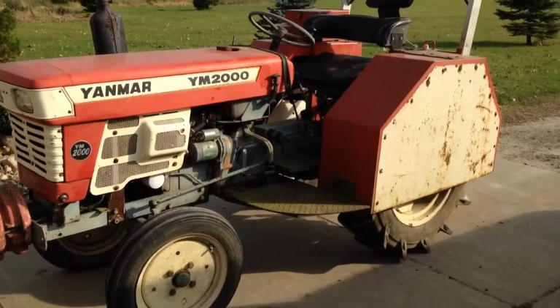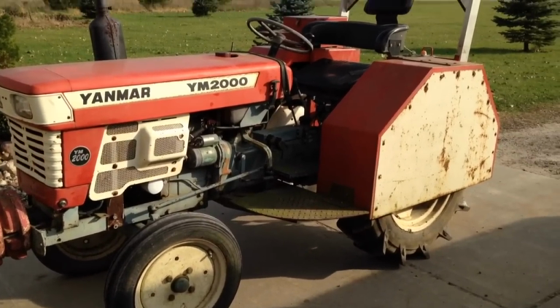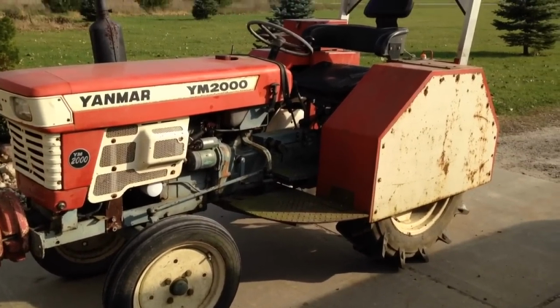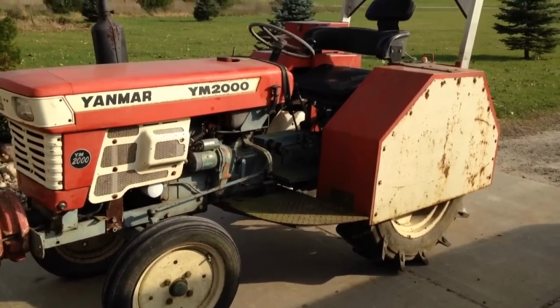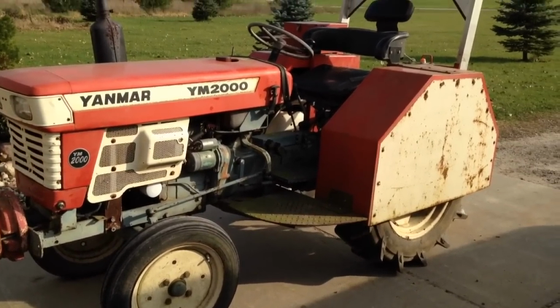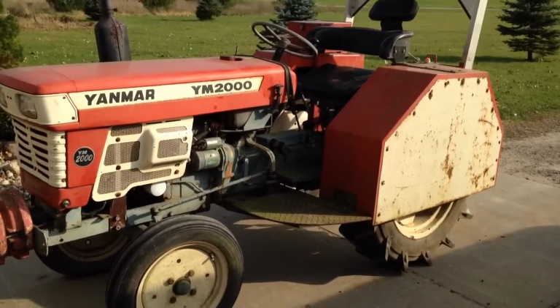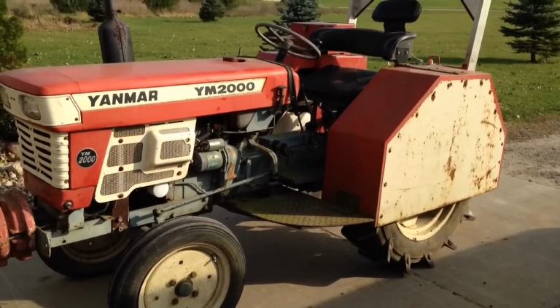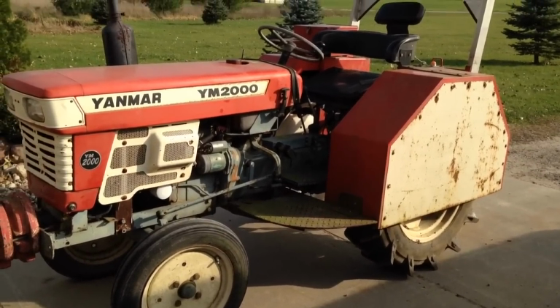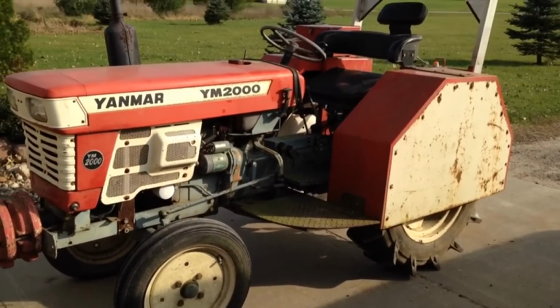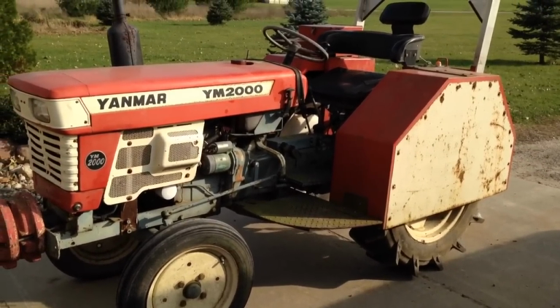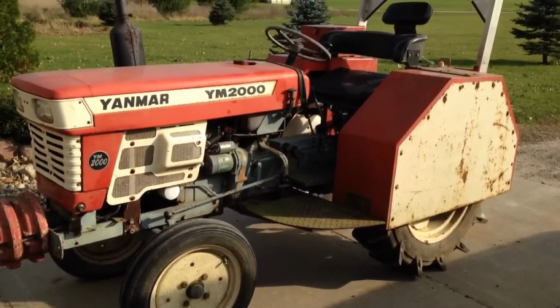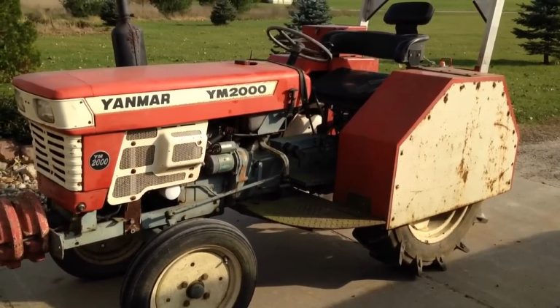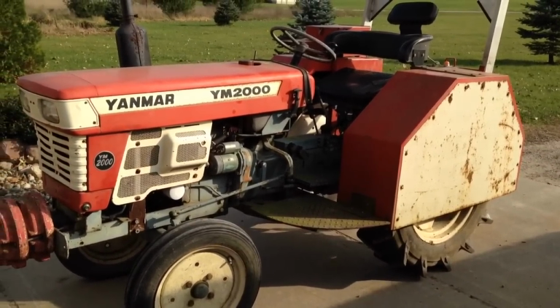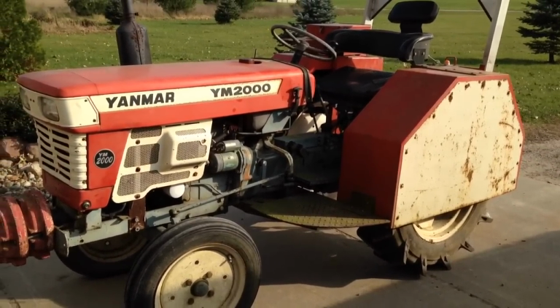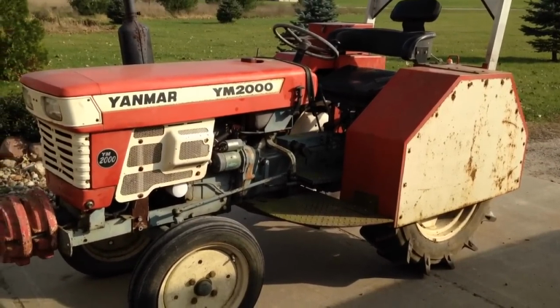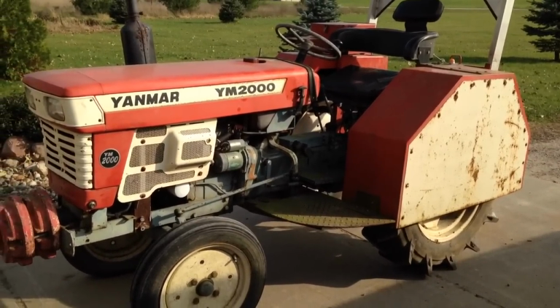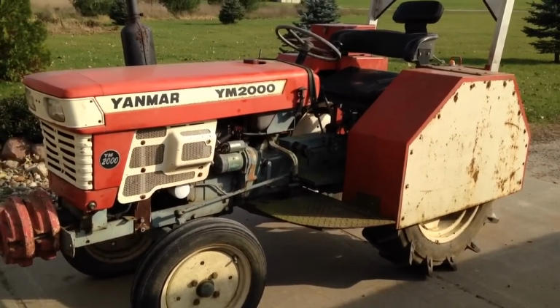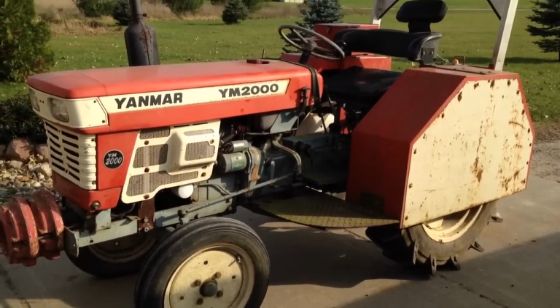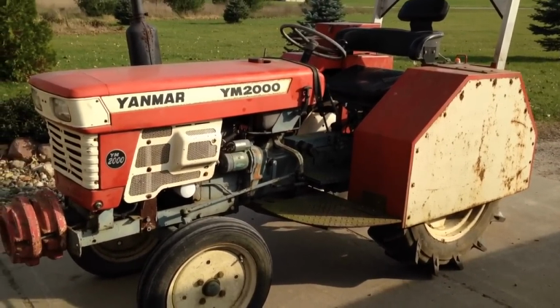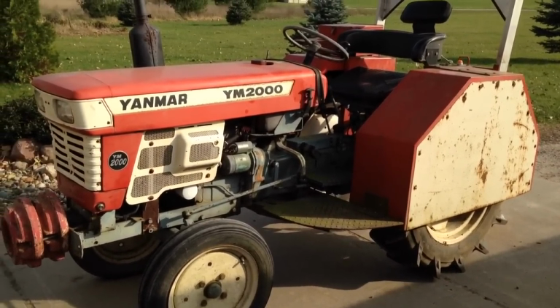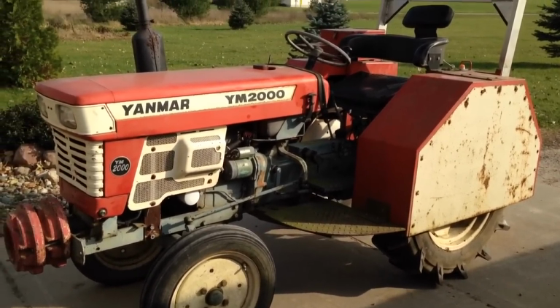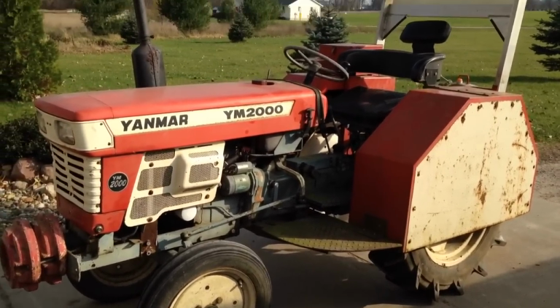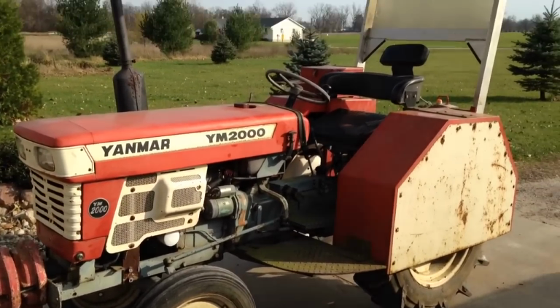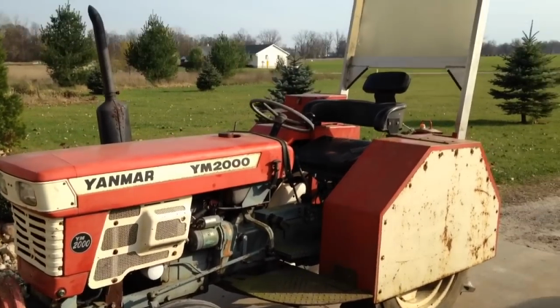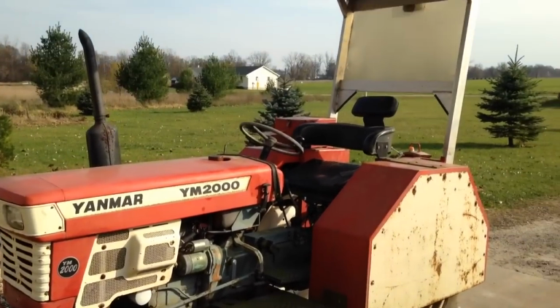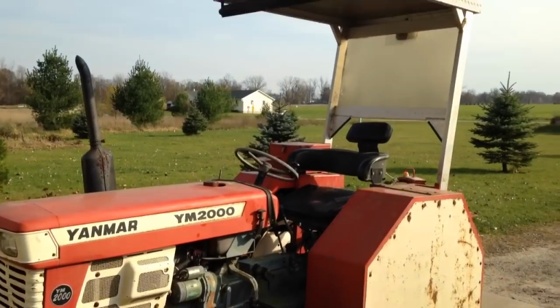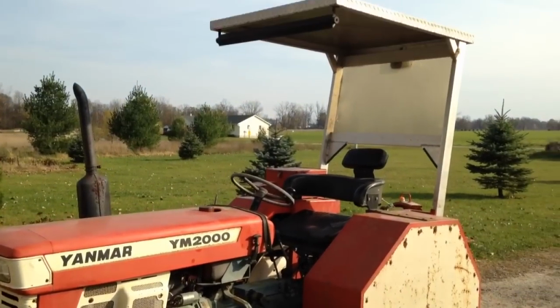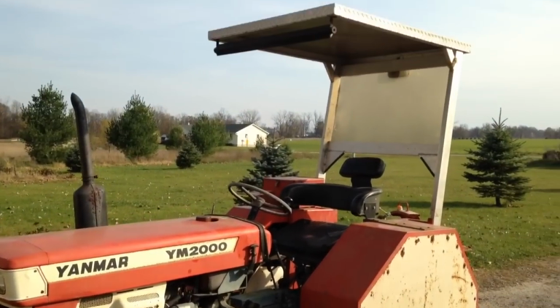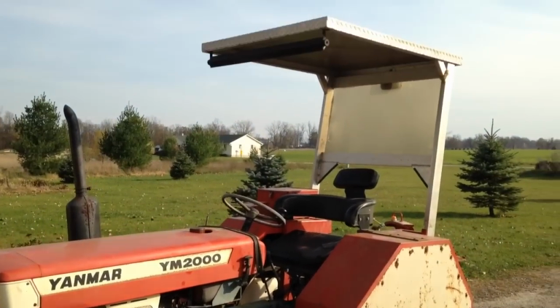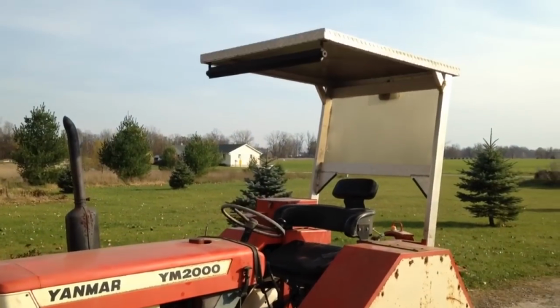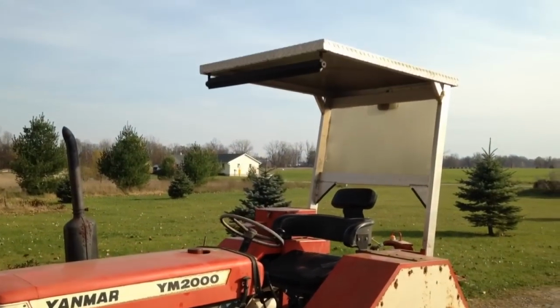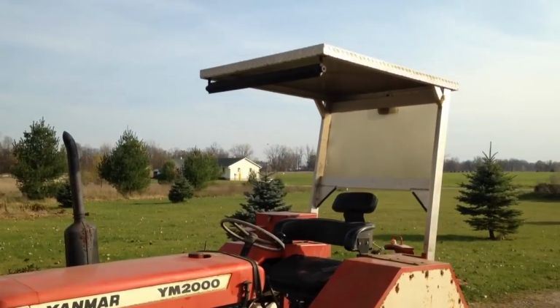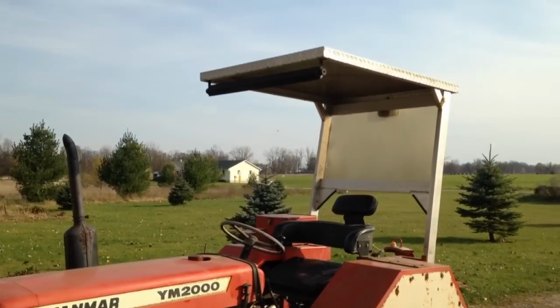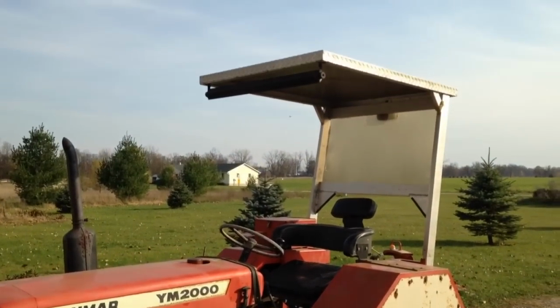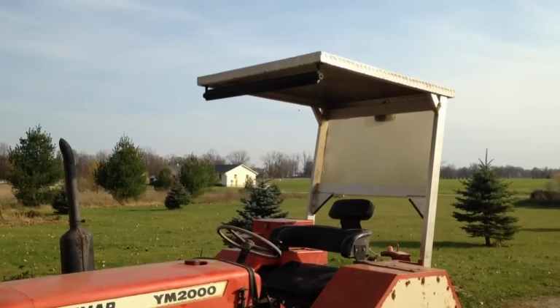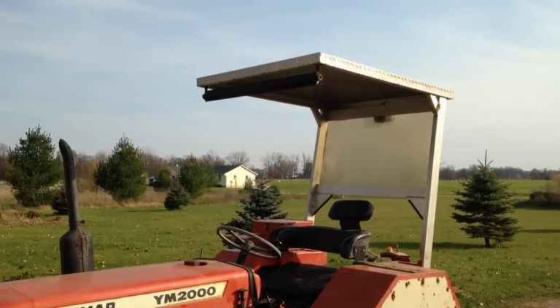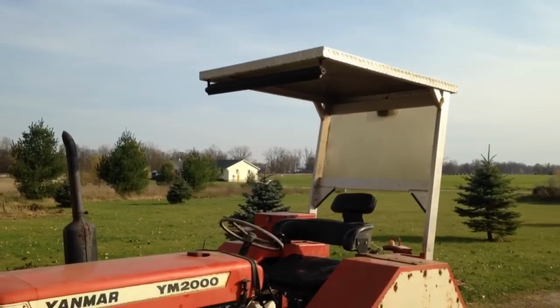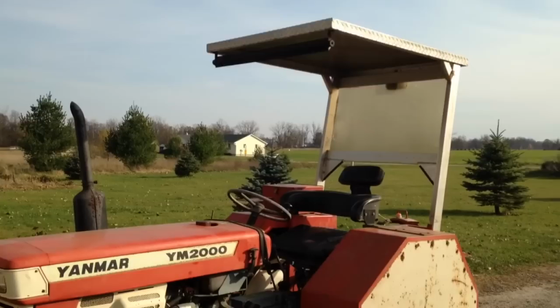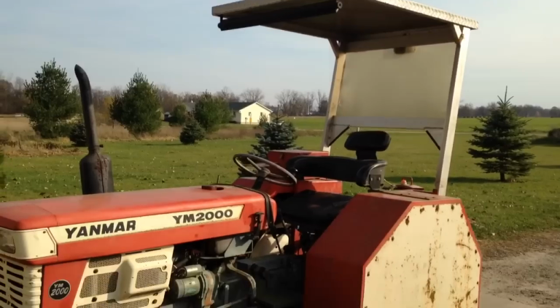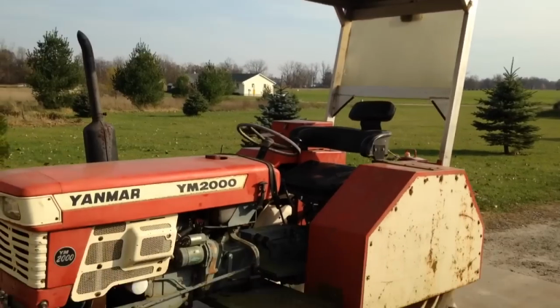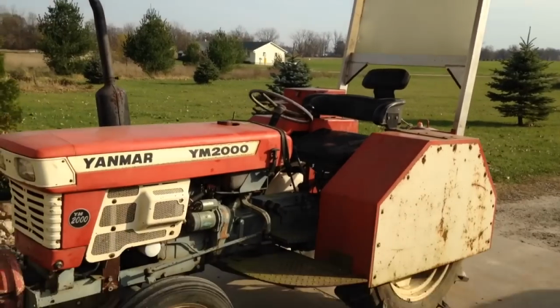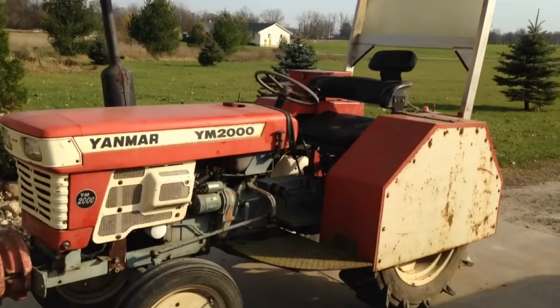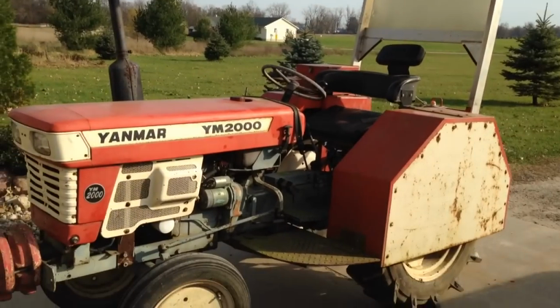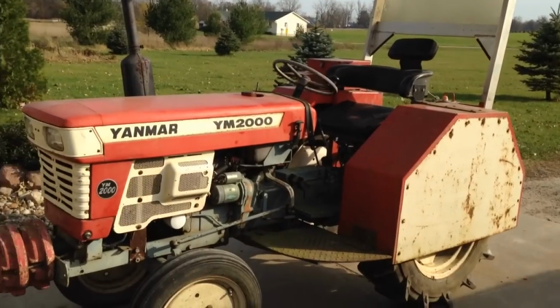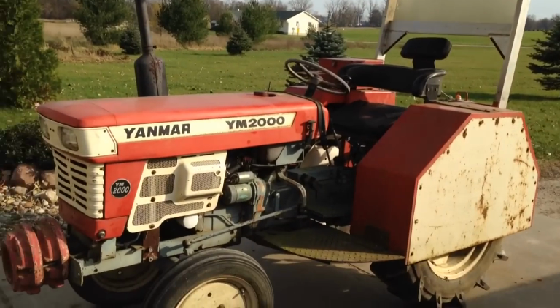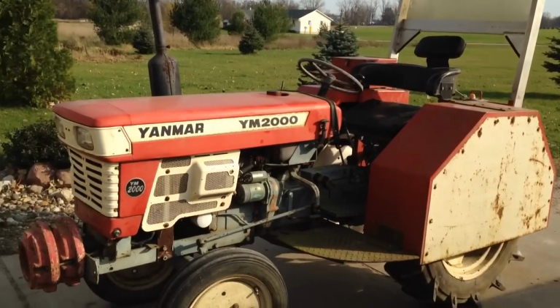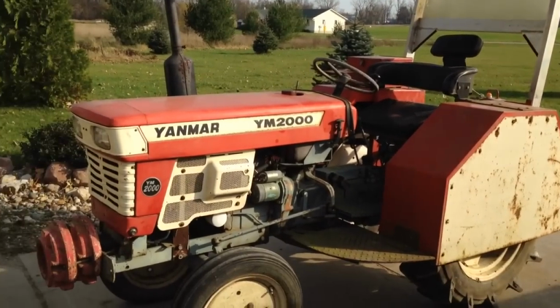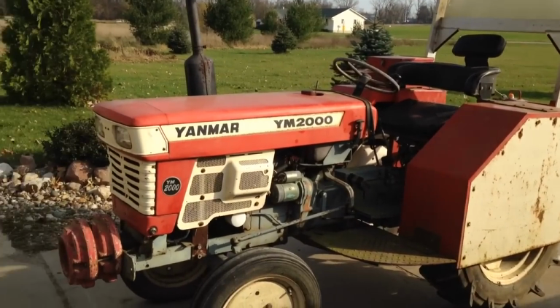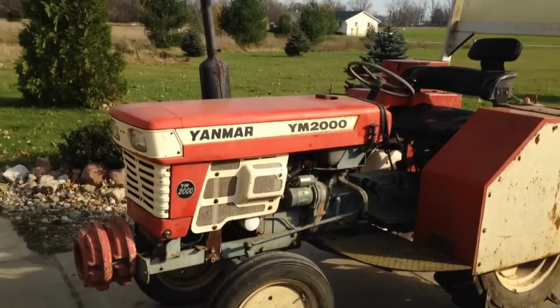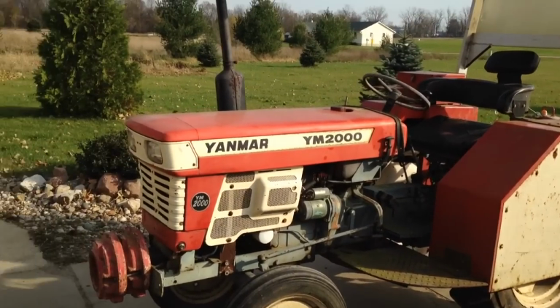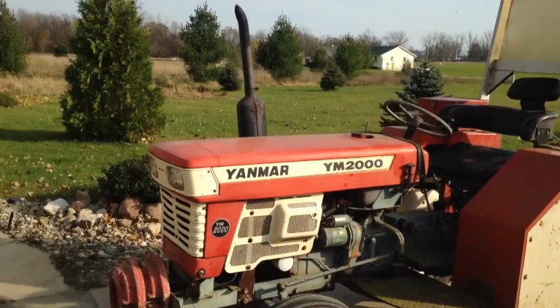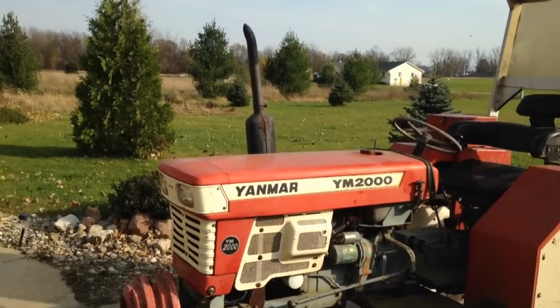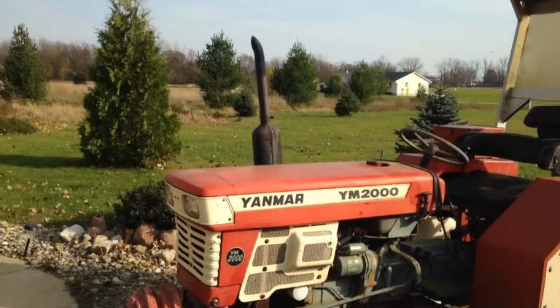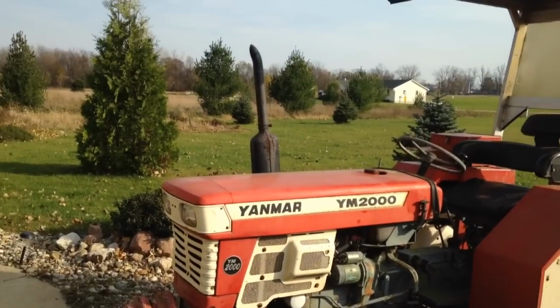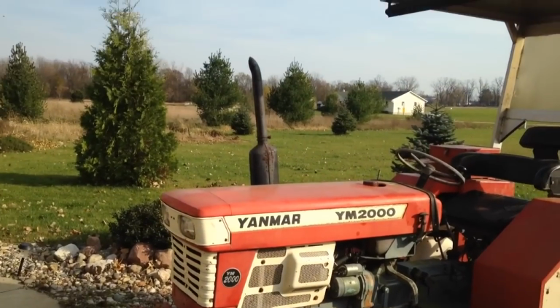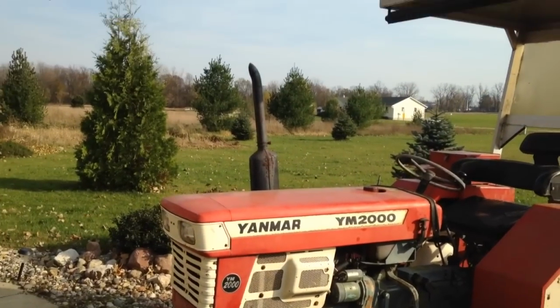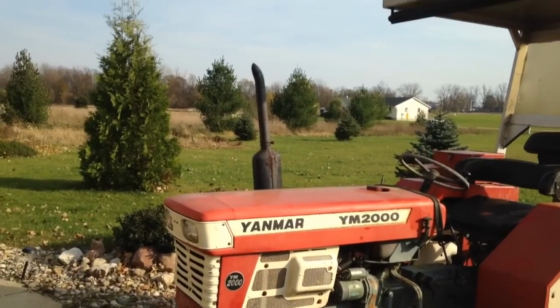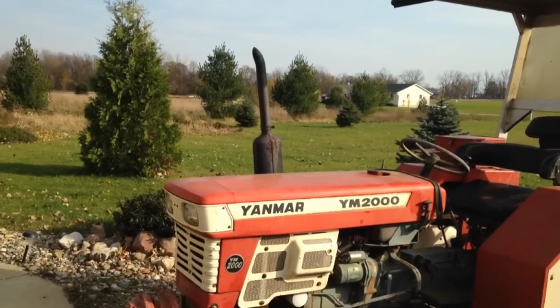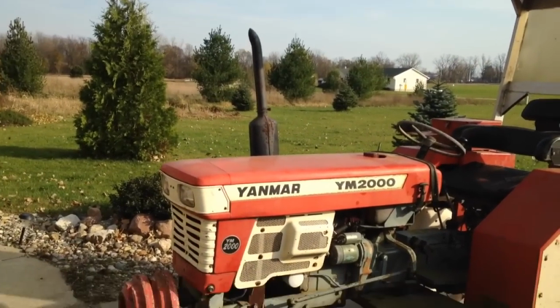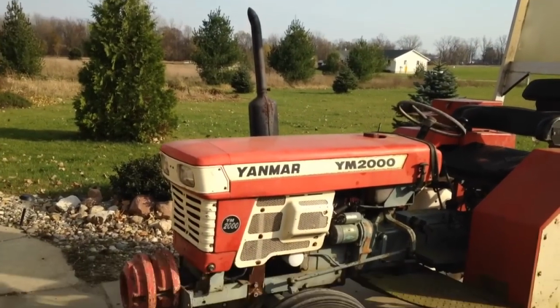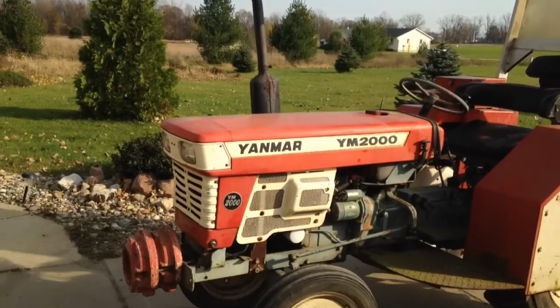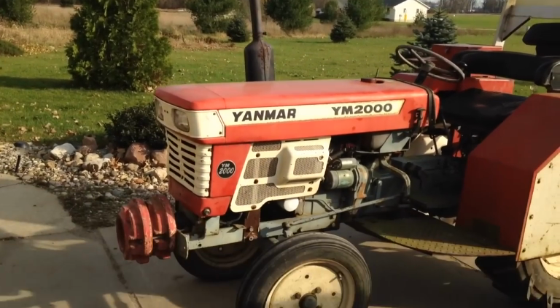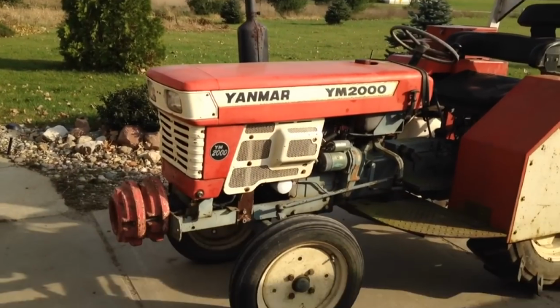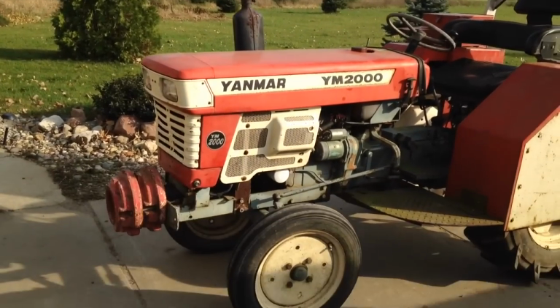Put the real fenders on it and take that stupid thing off. And you can drive it in a parade.